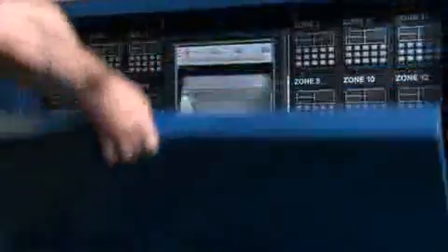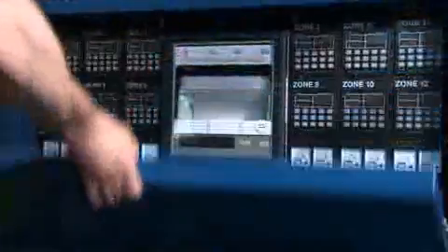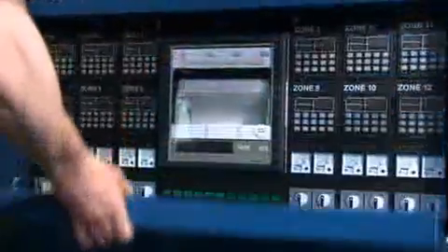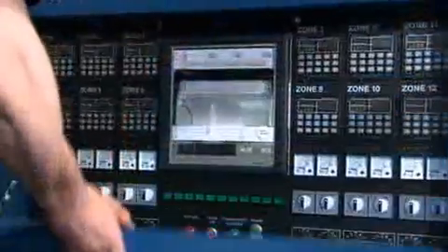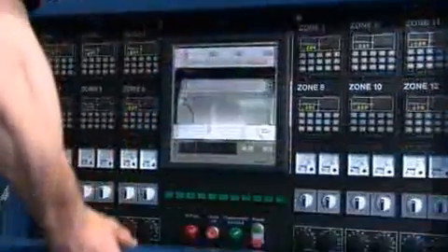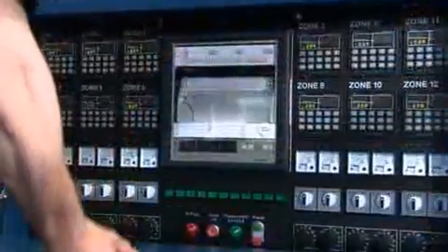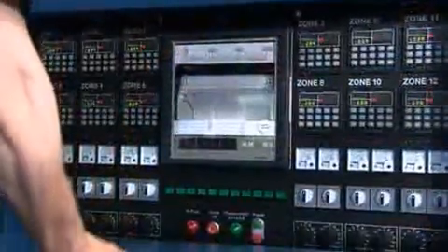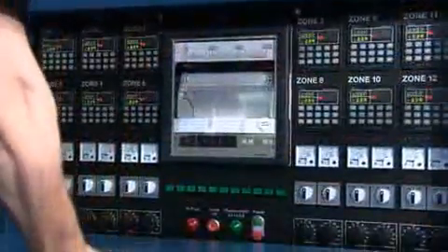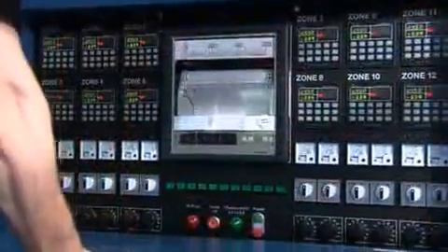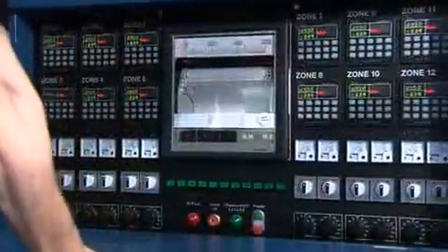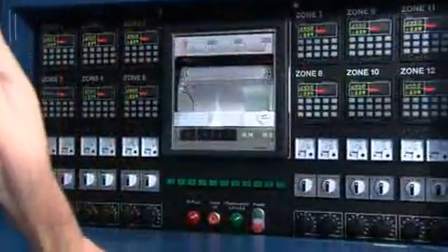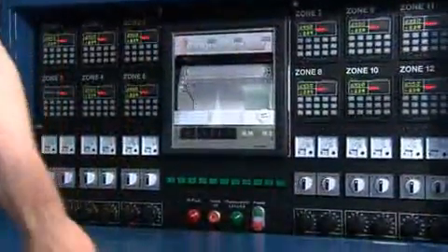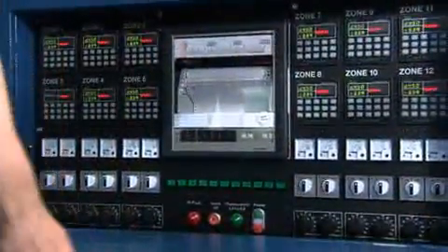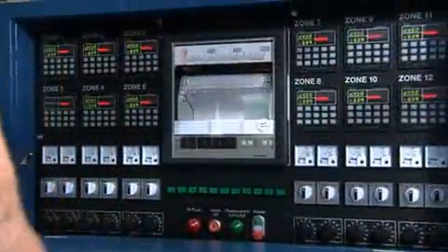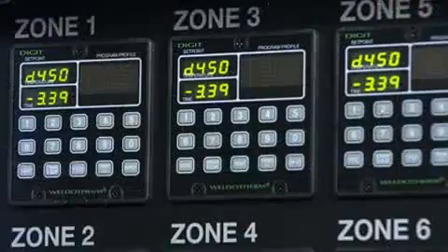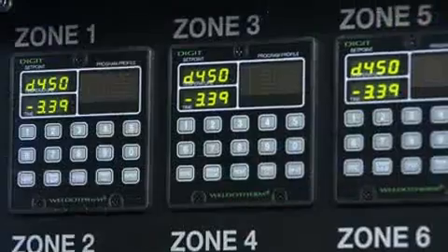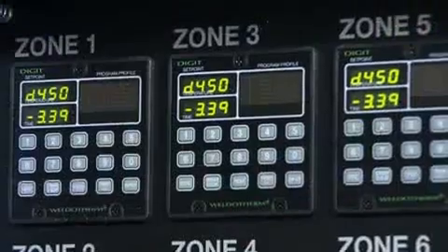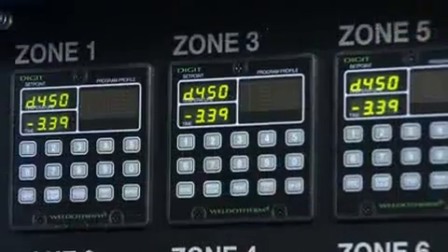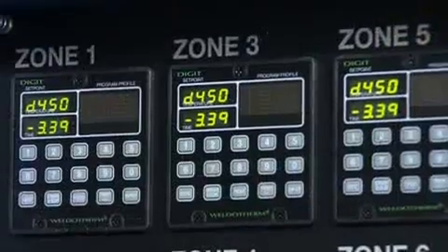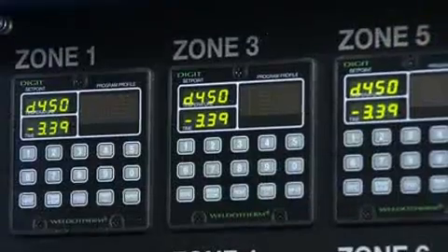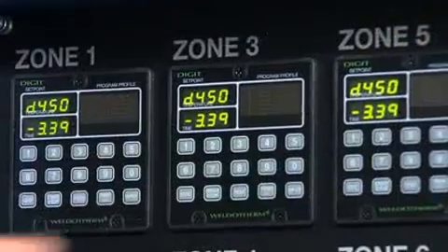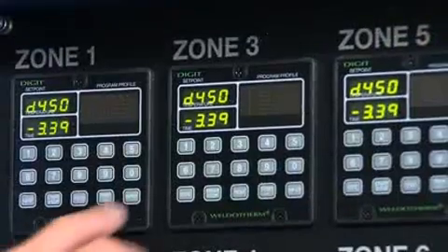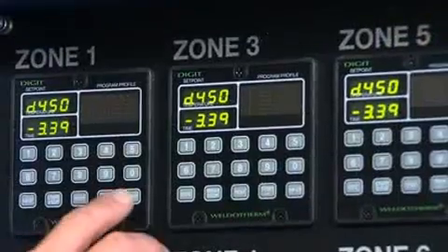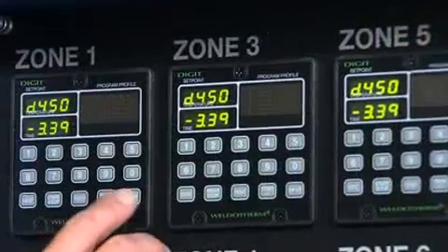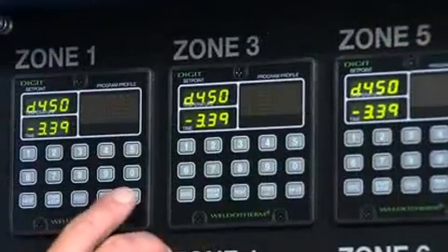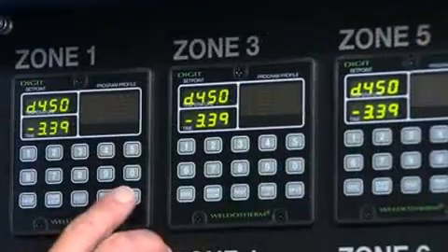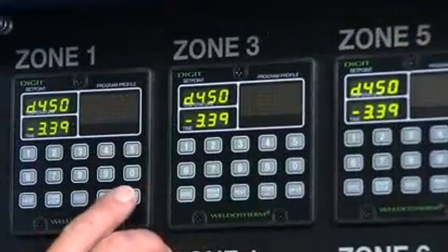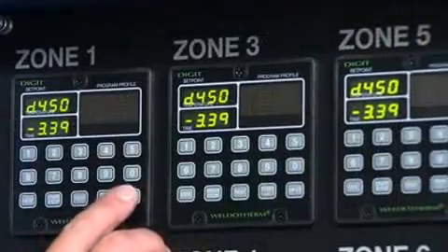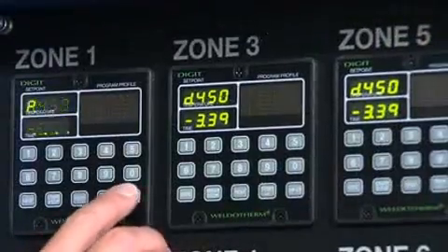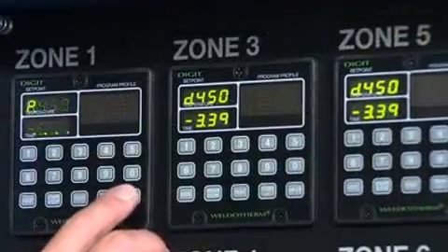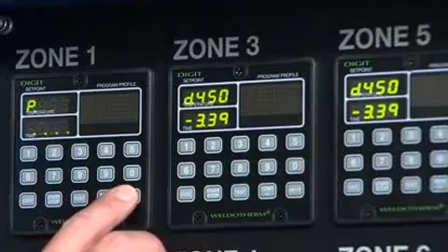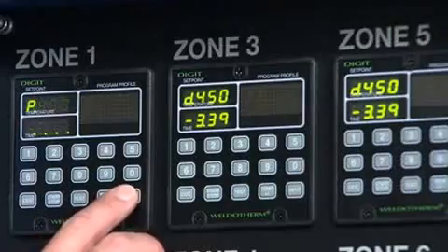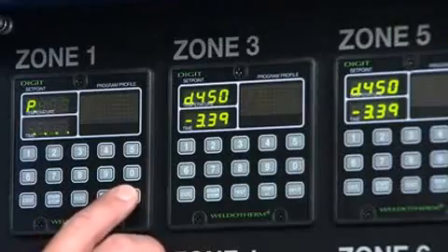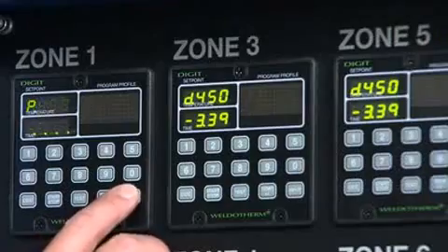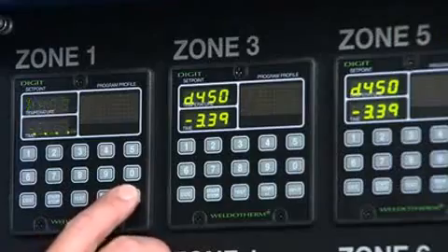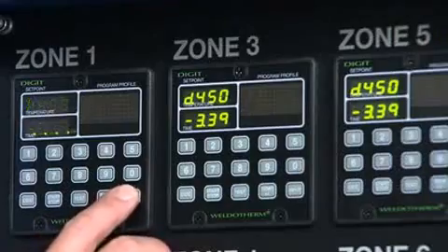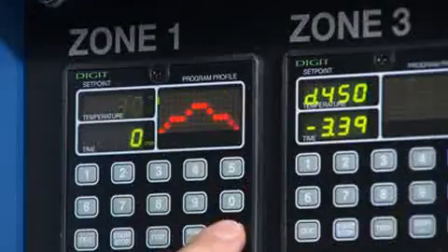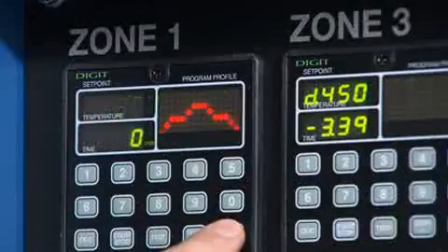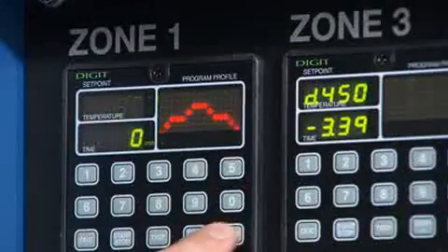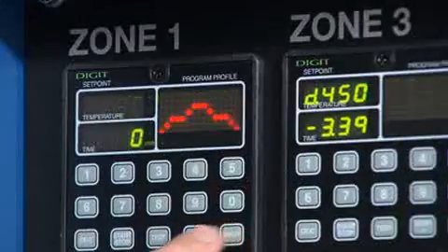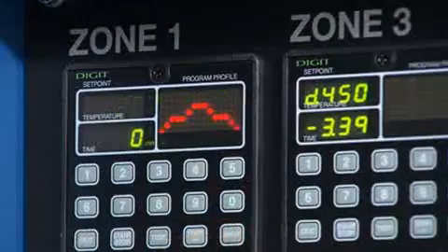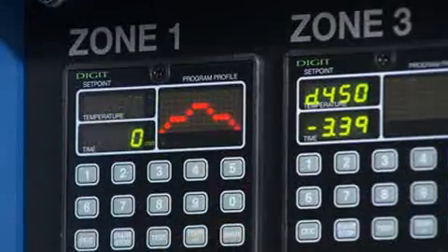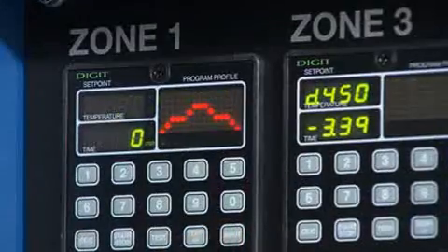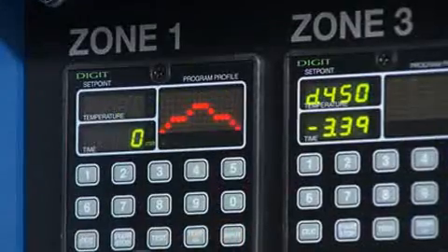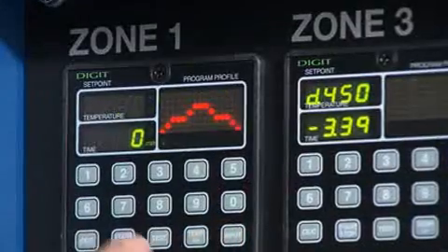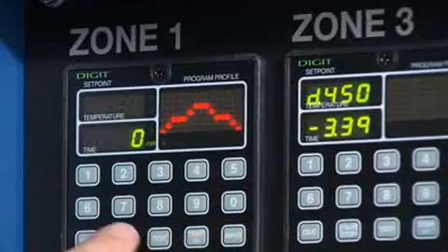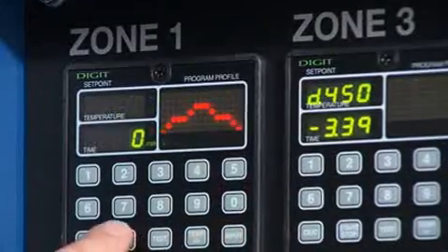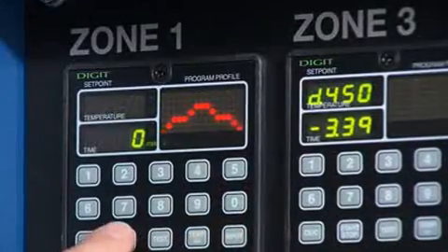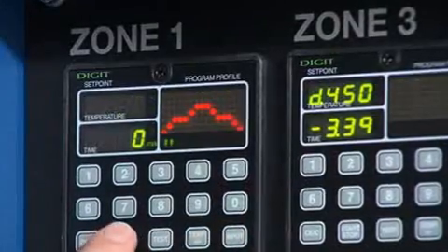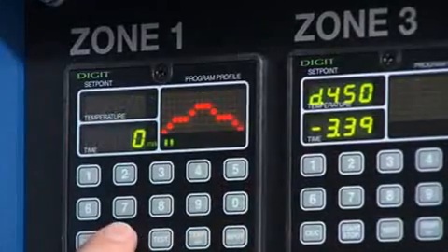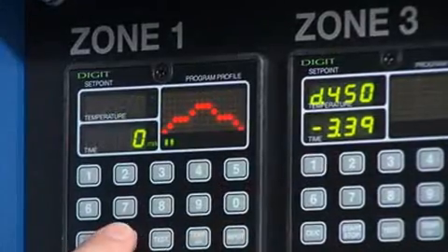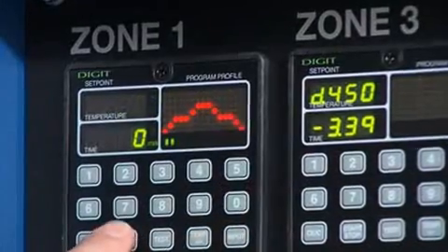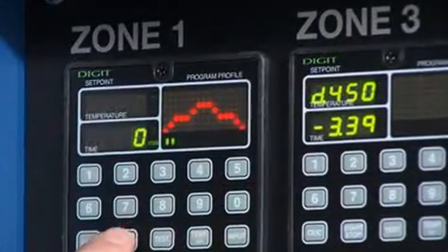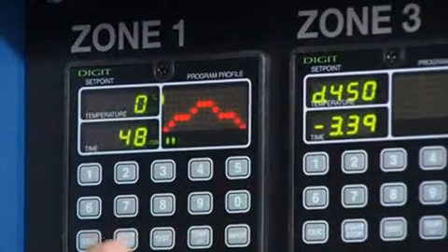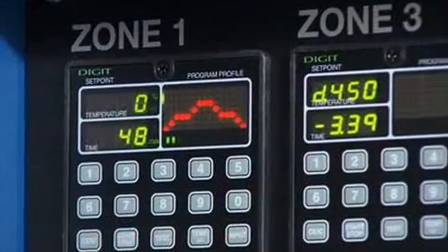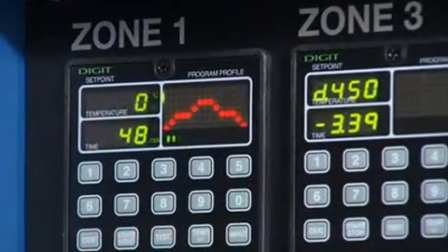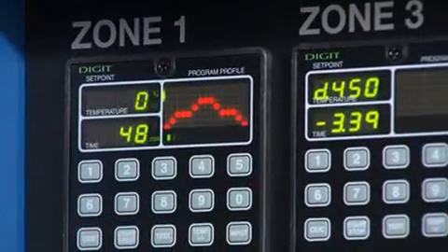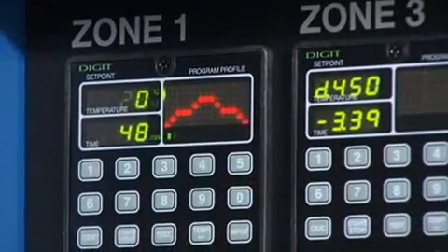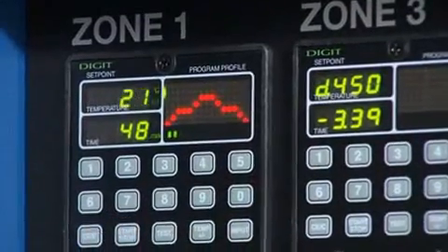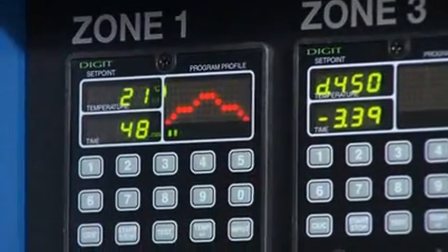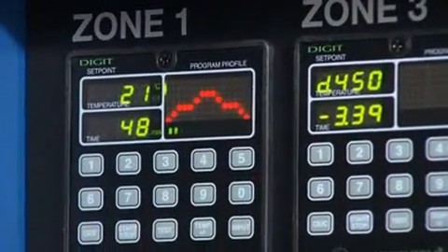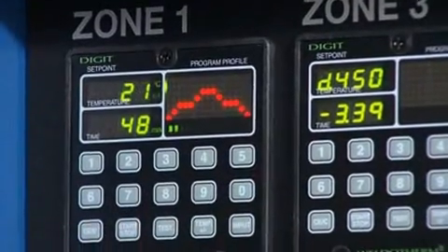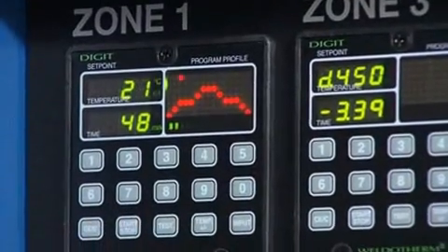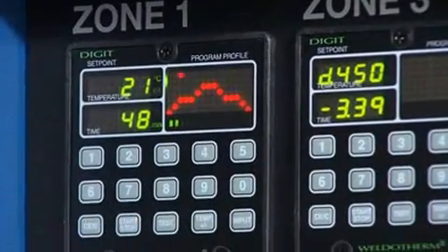The usage of programmed and fully automatic heat treatment units is the standard nowadays in the welding of high alloy steels.